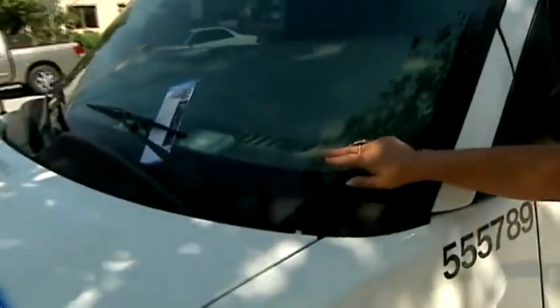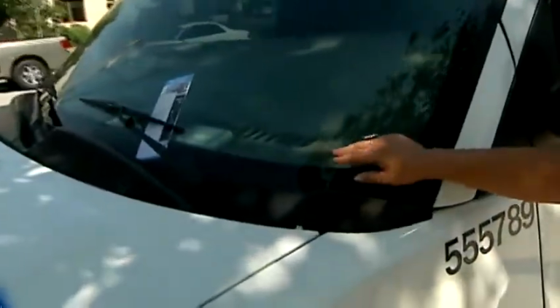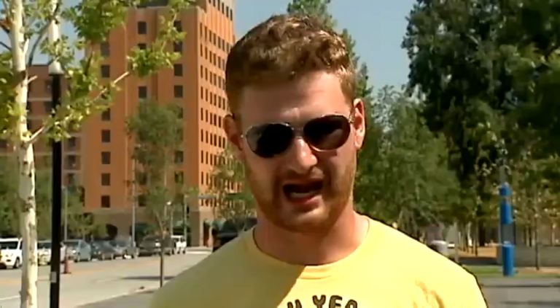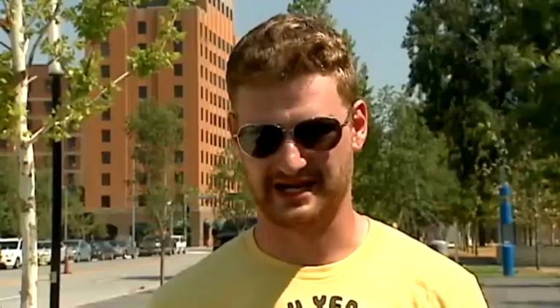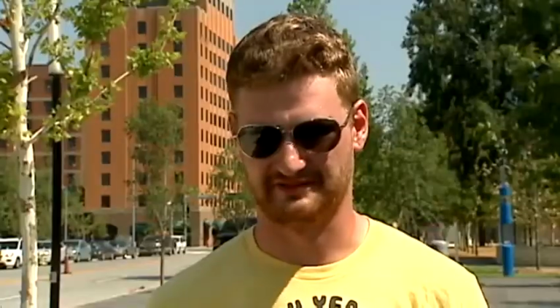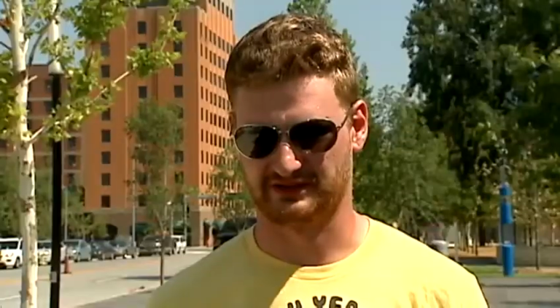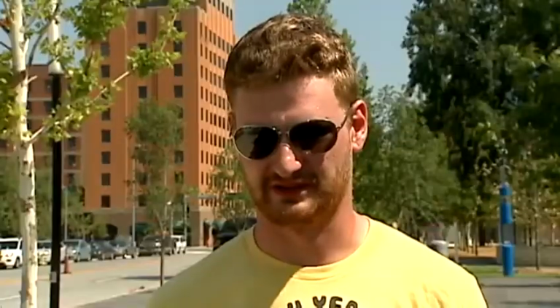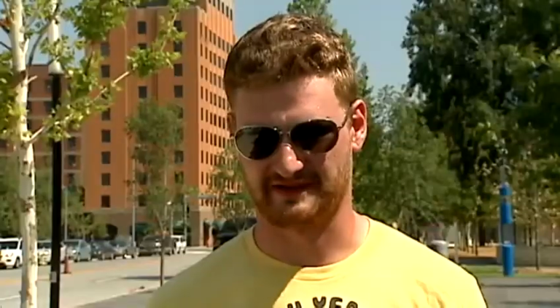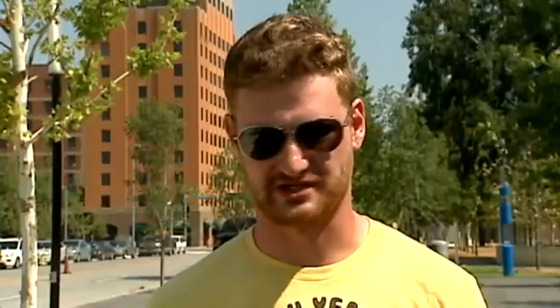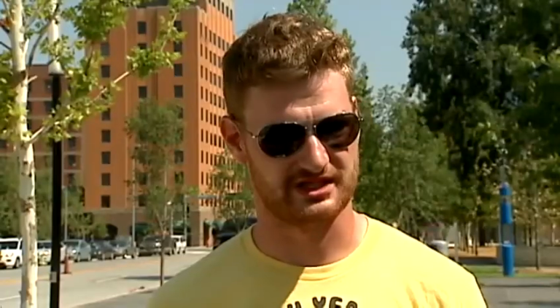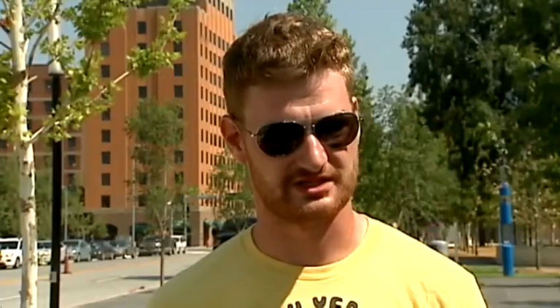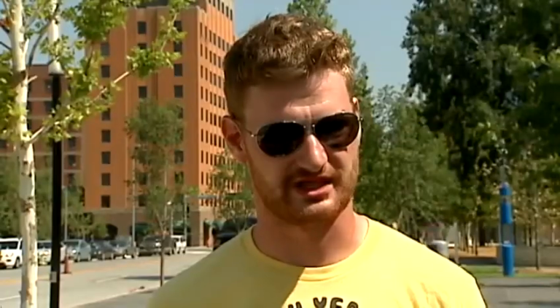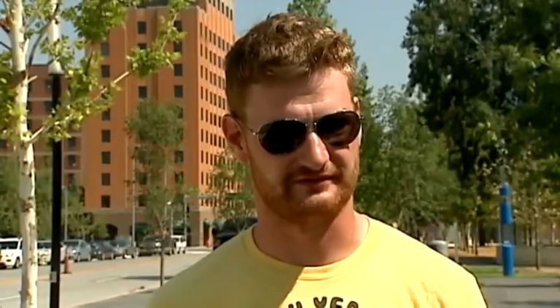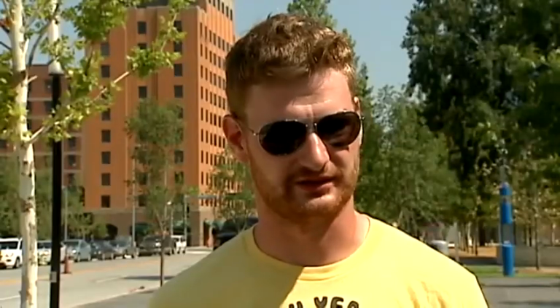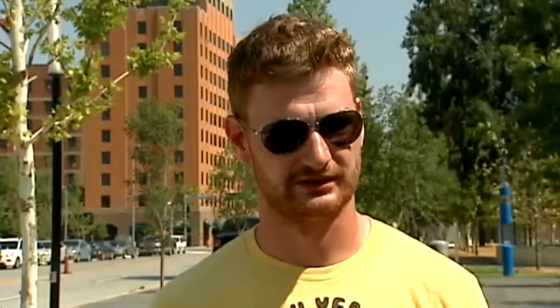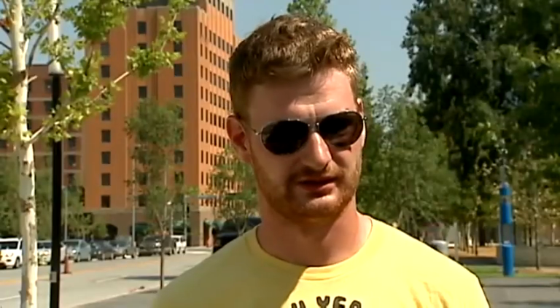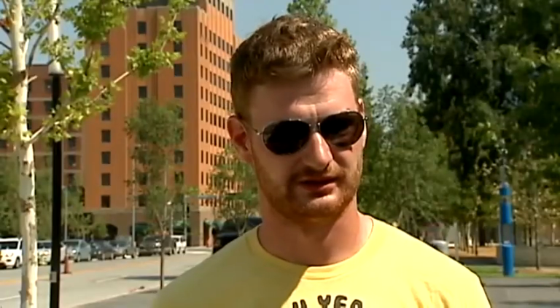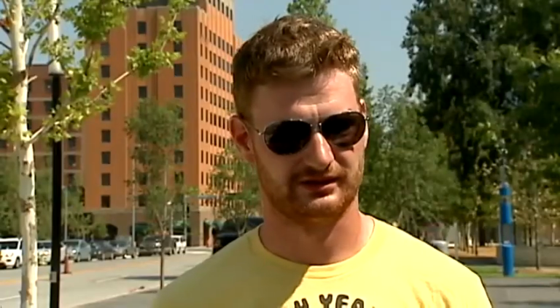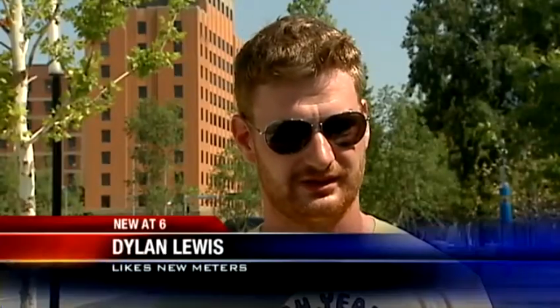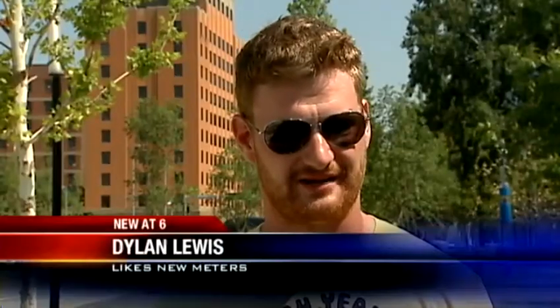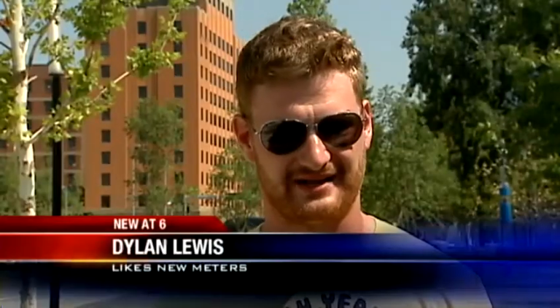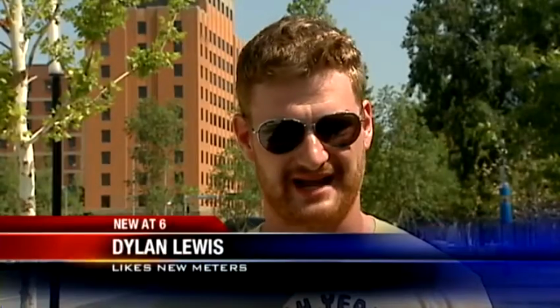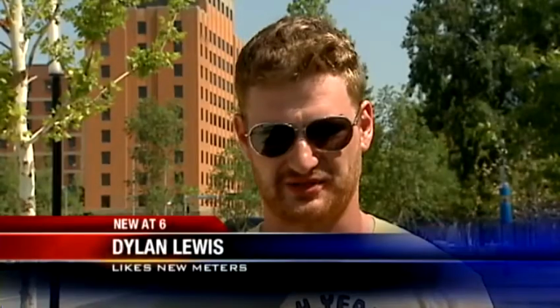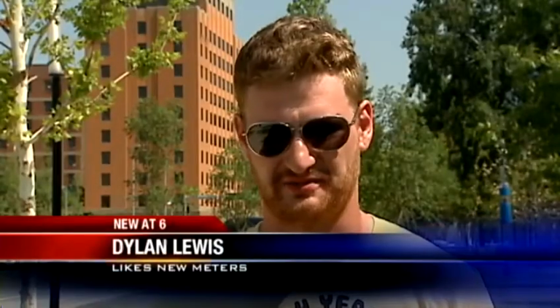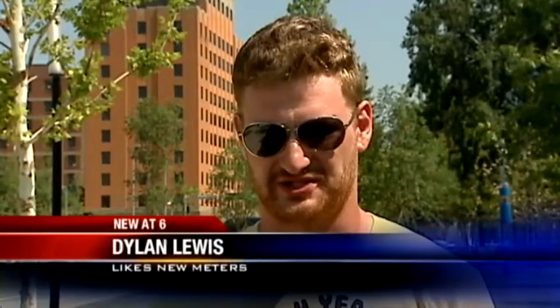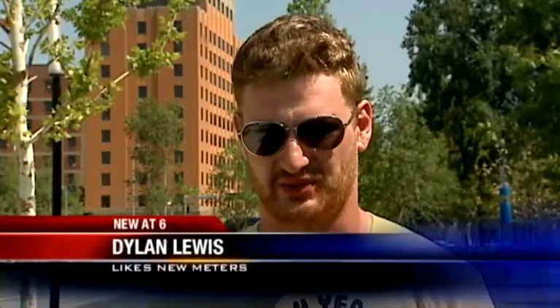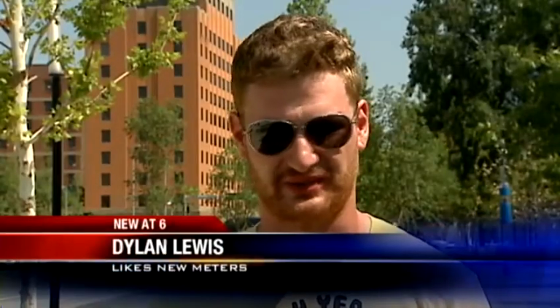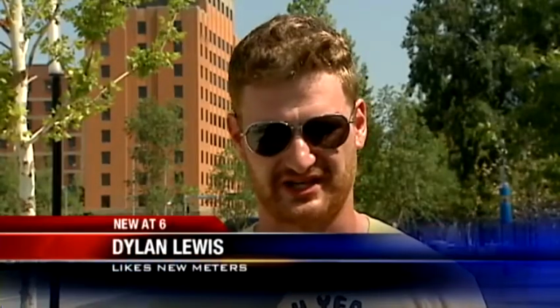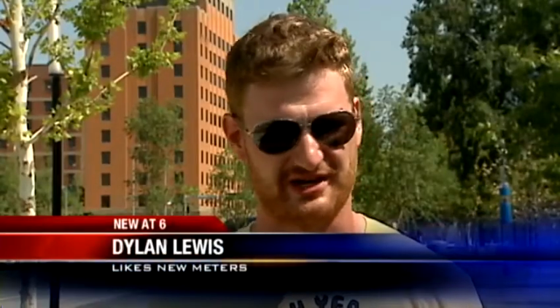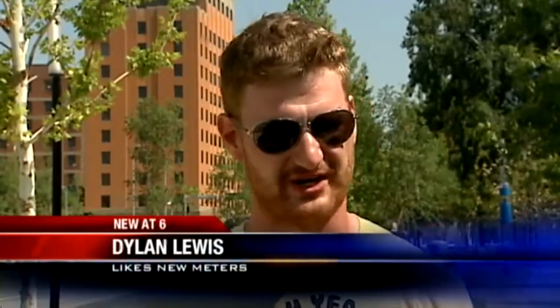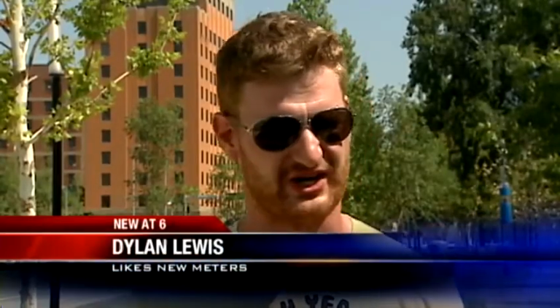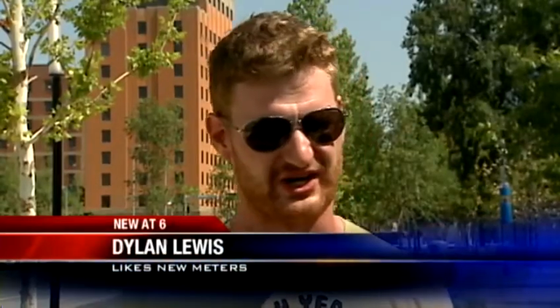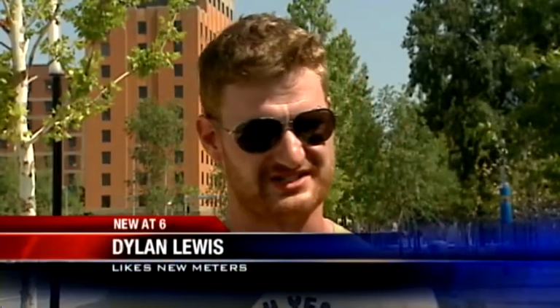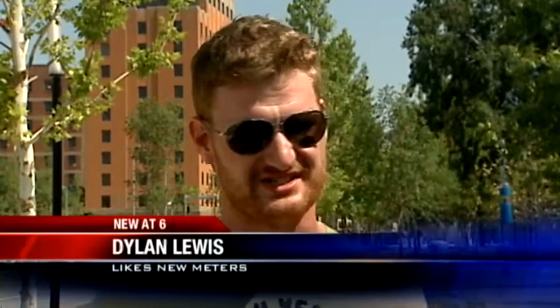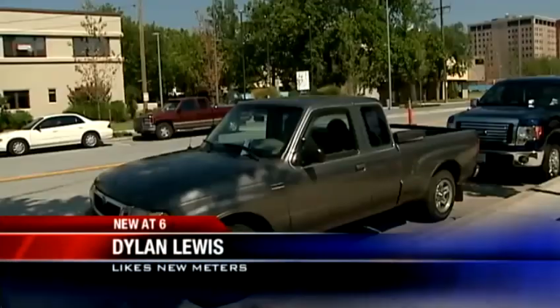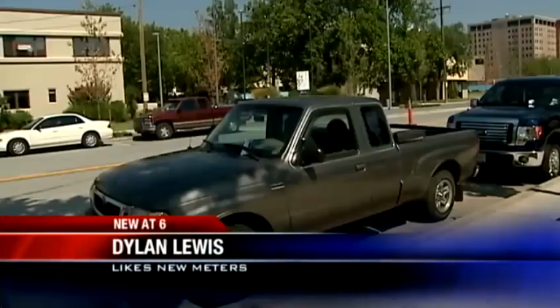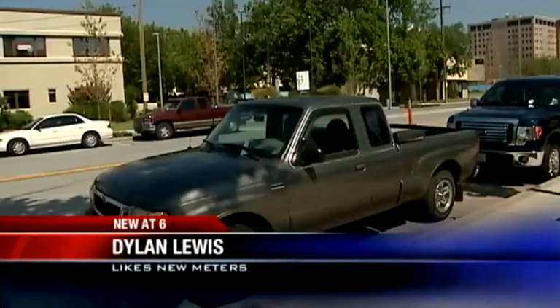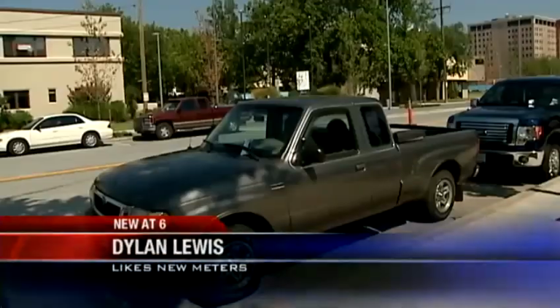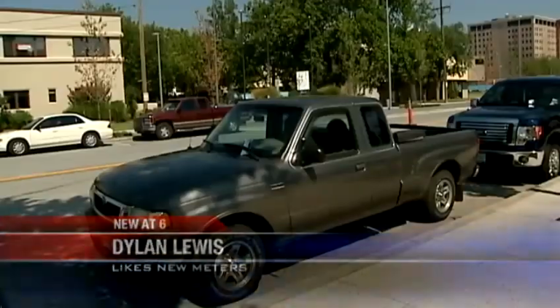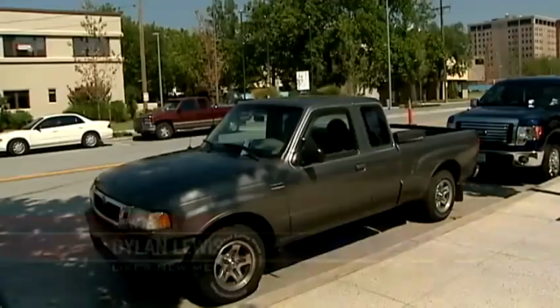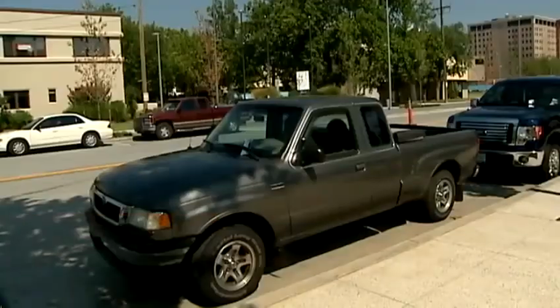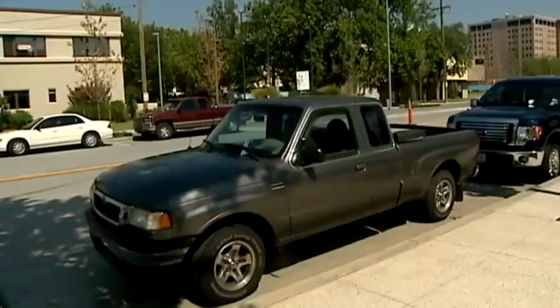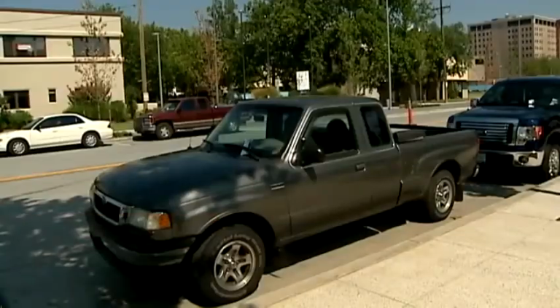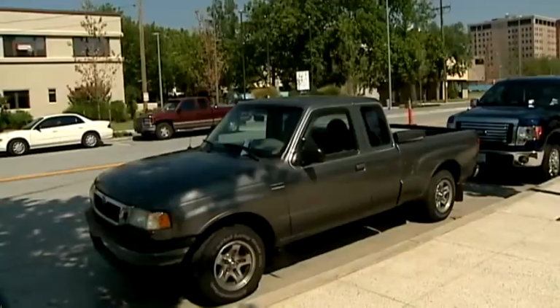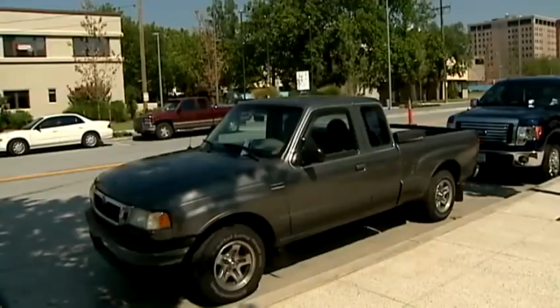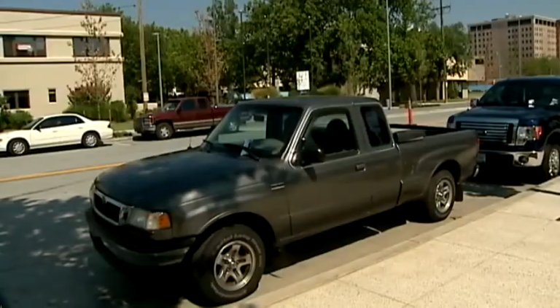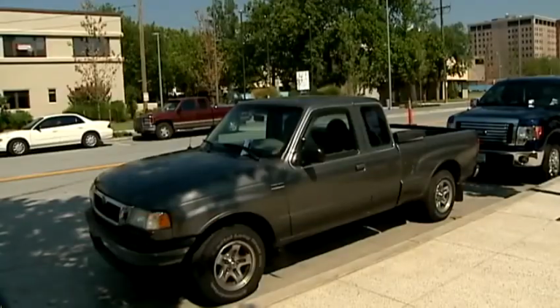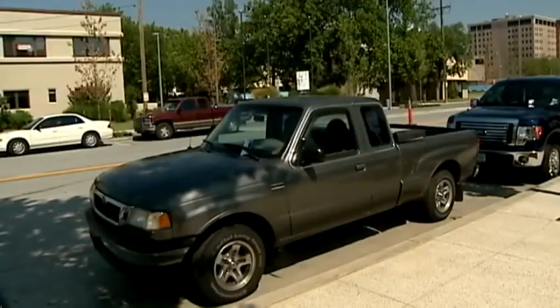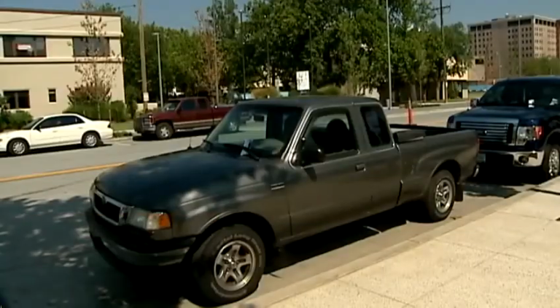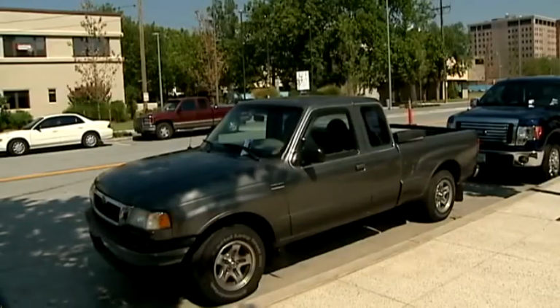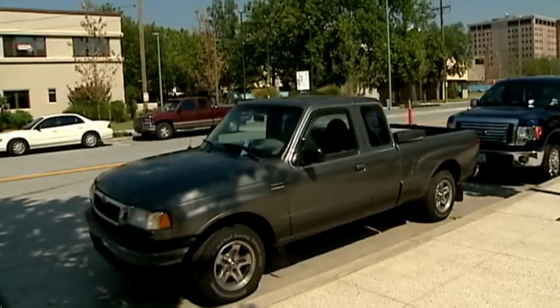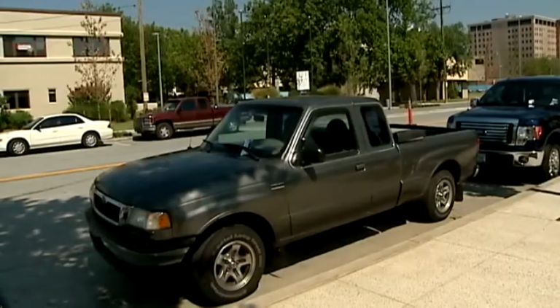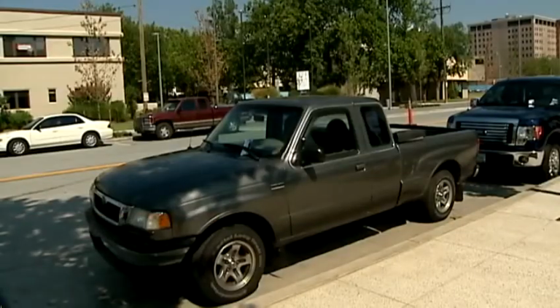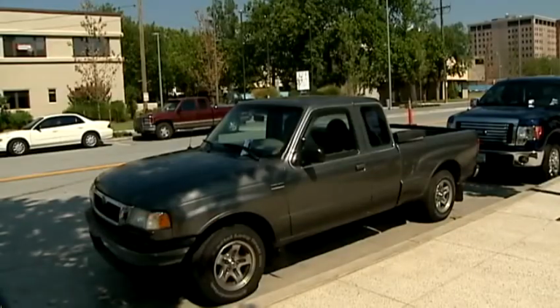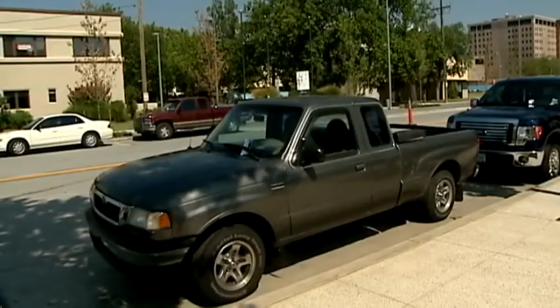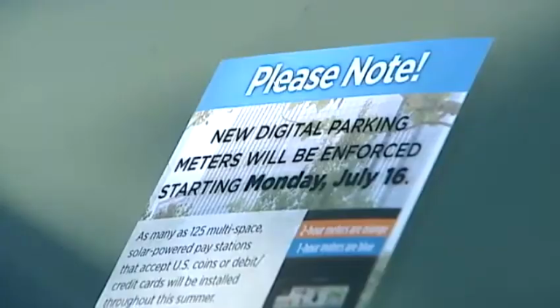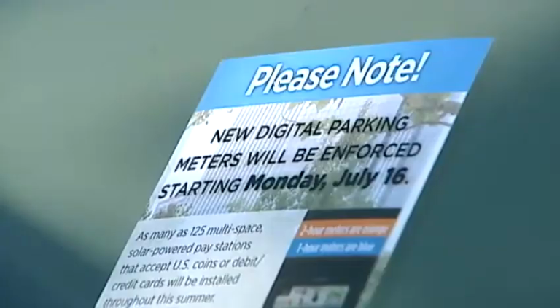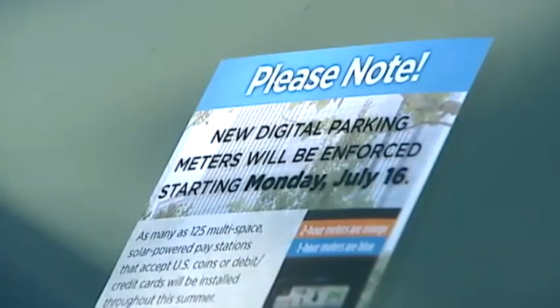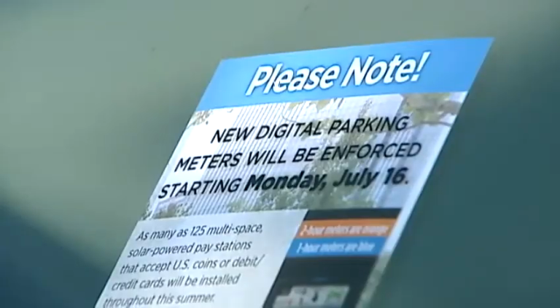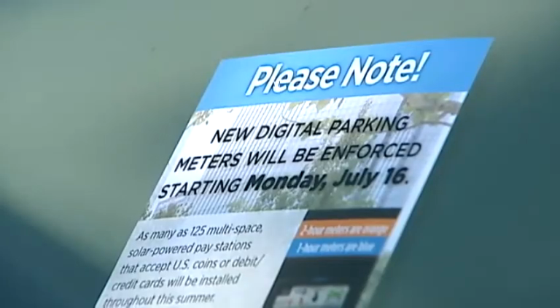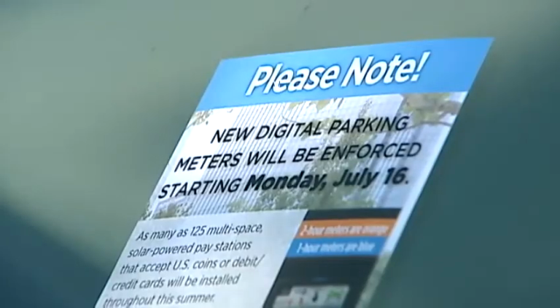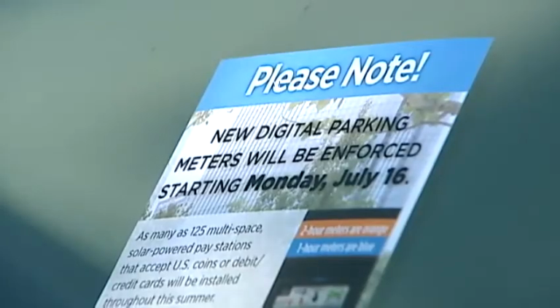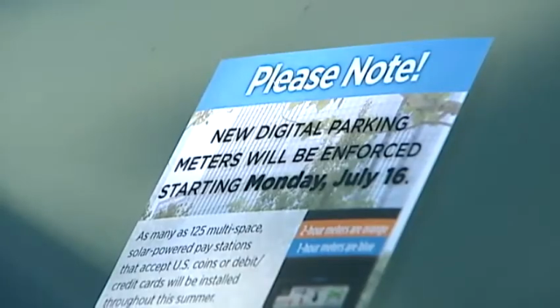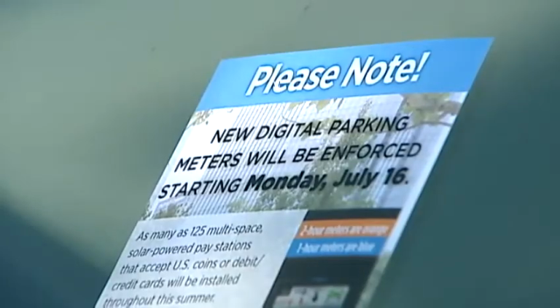I never have change, ever. I pretty much only carry my cards. Flyers reminding drivers are already on the windshields of cars.